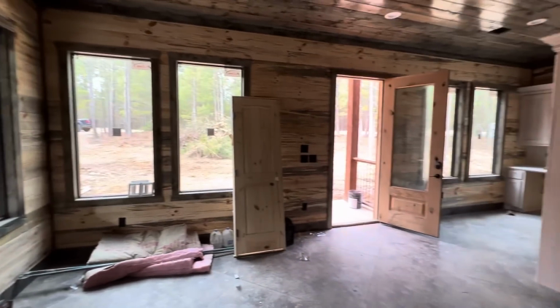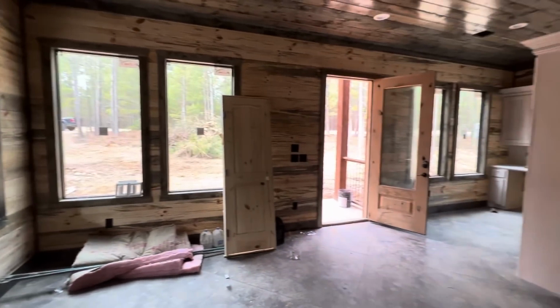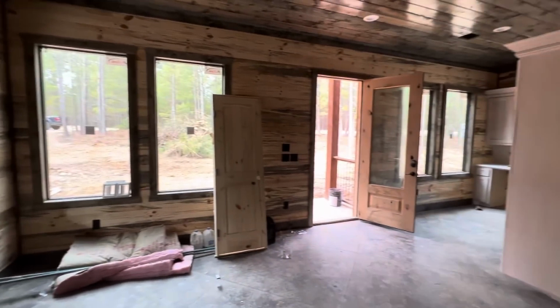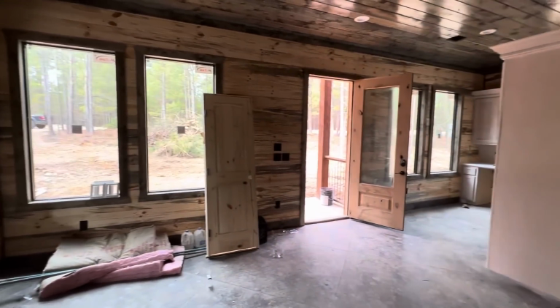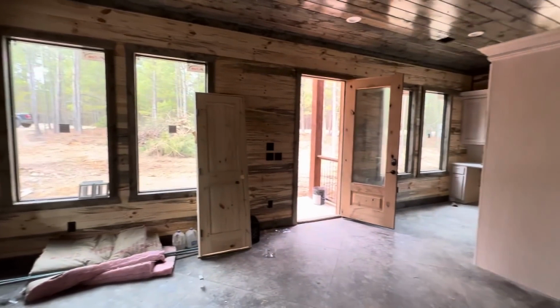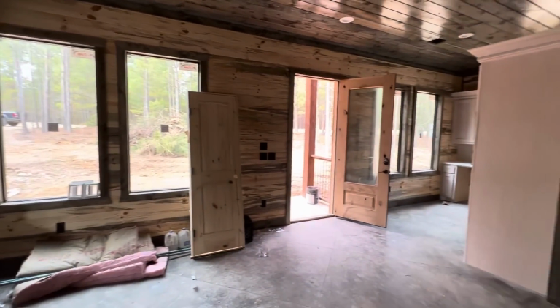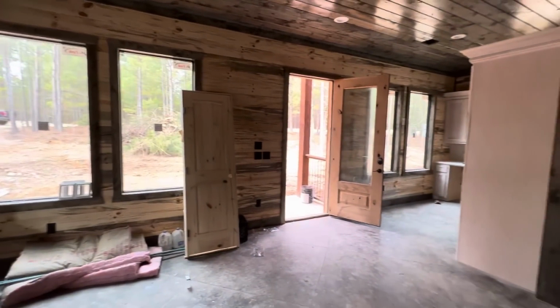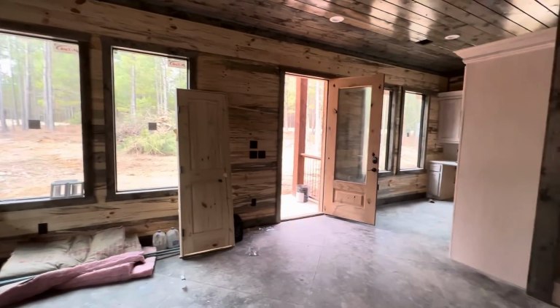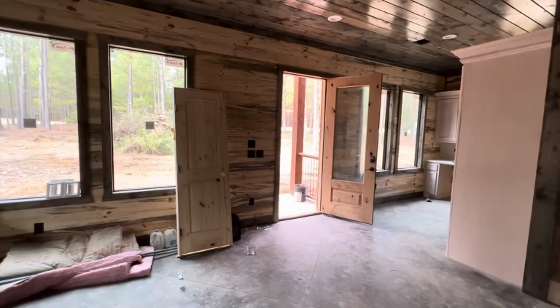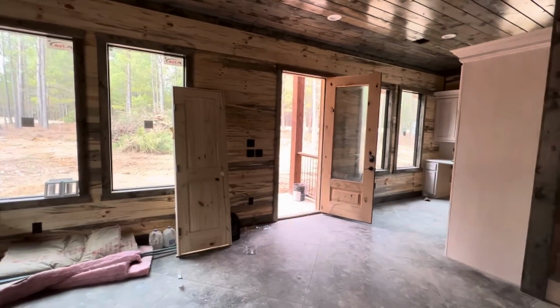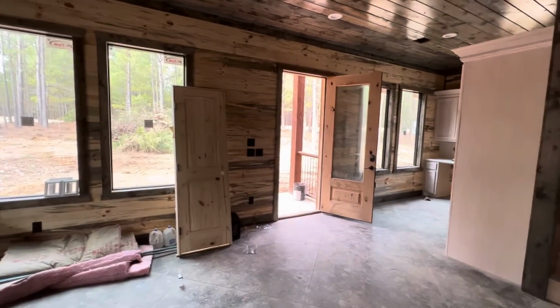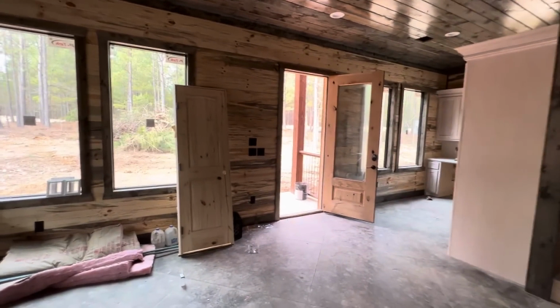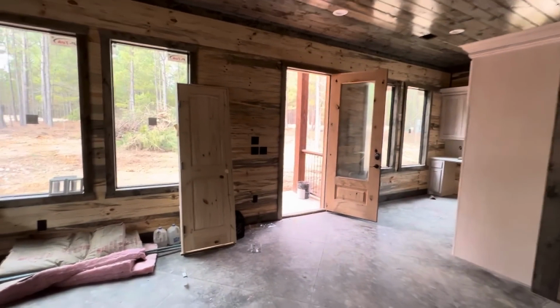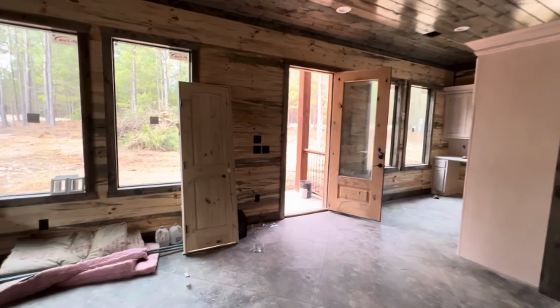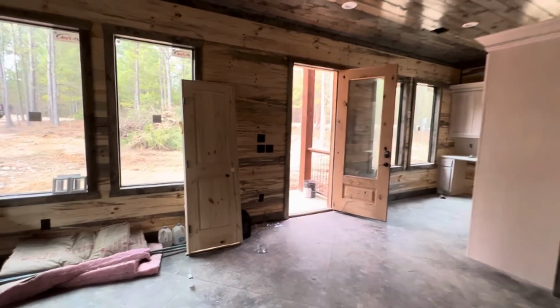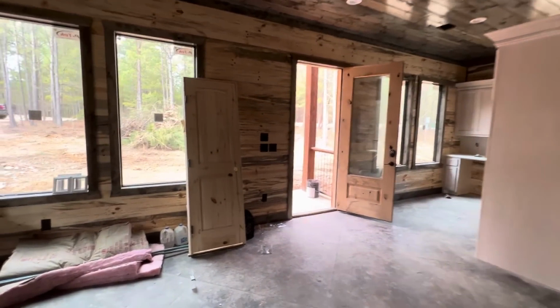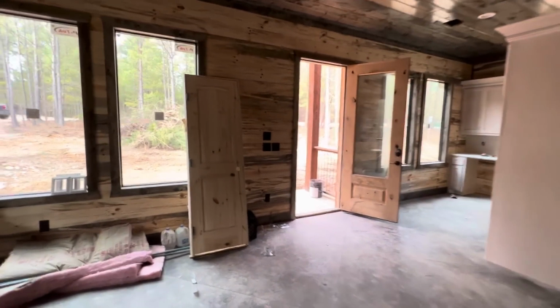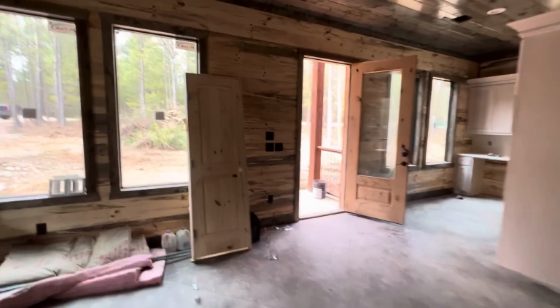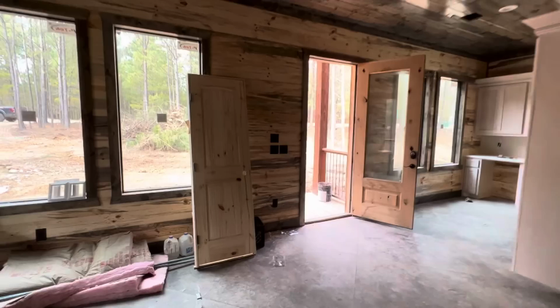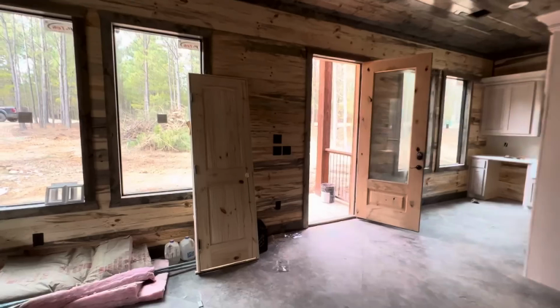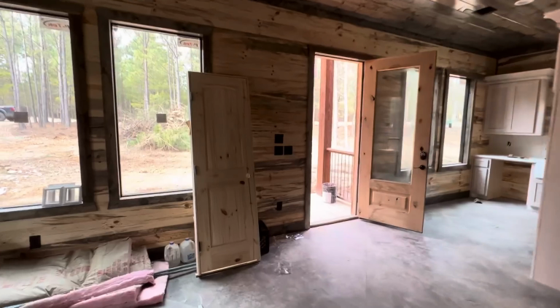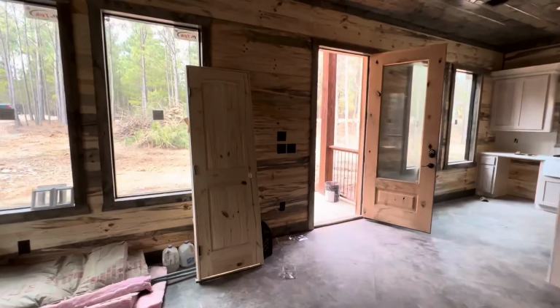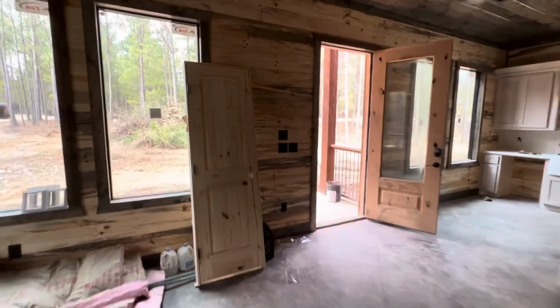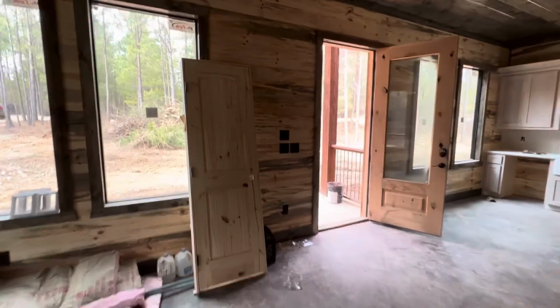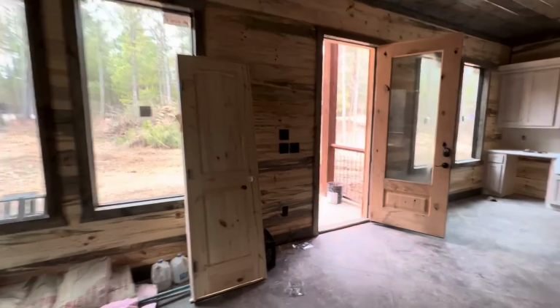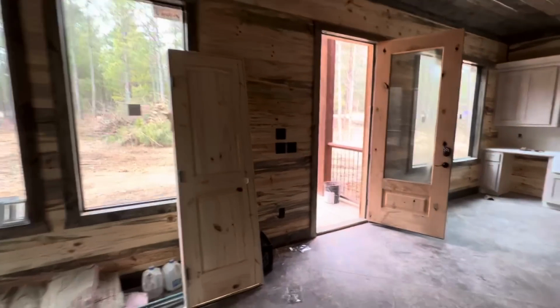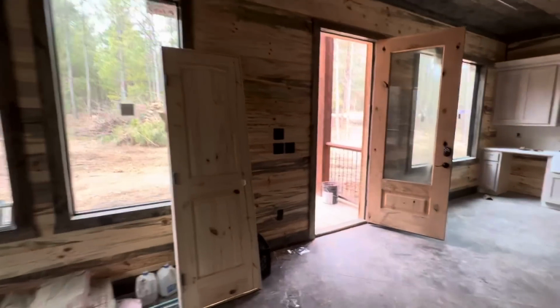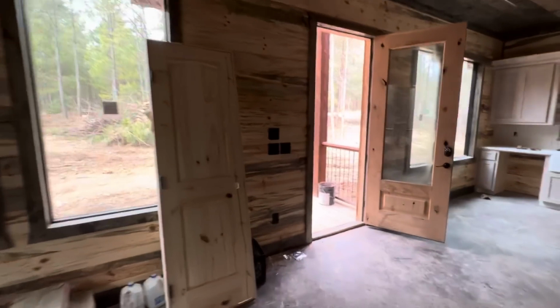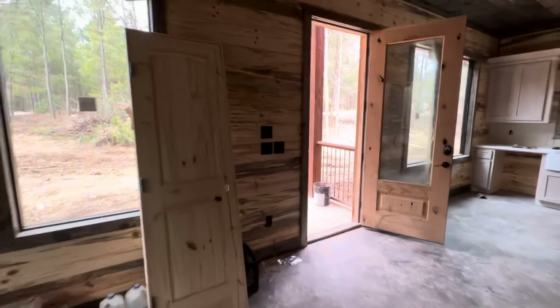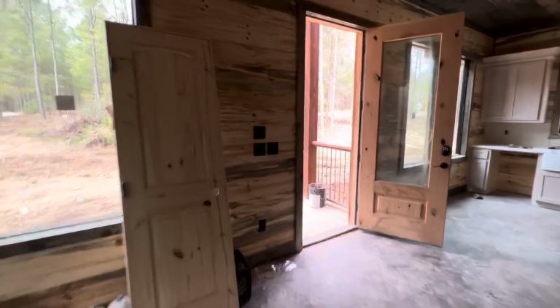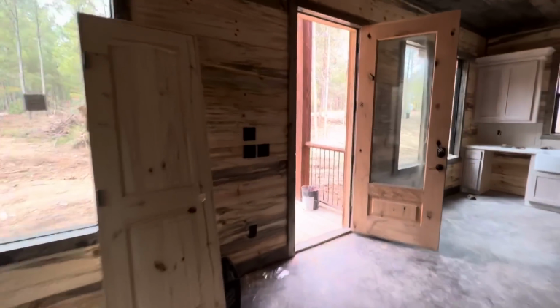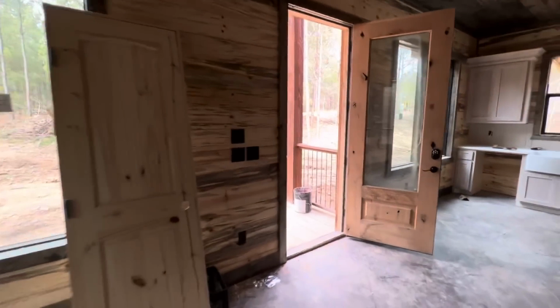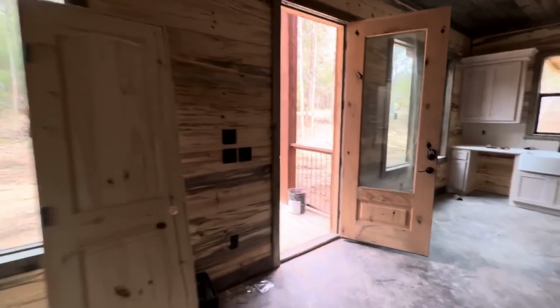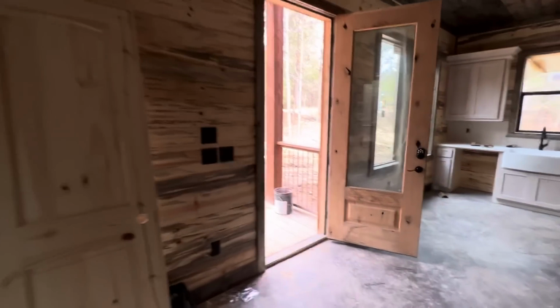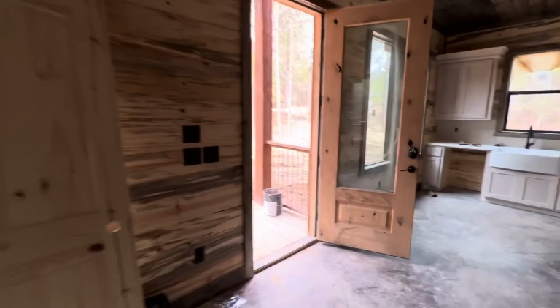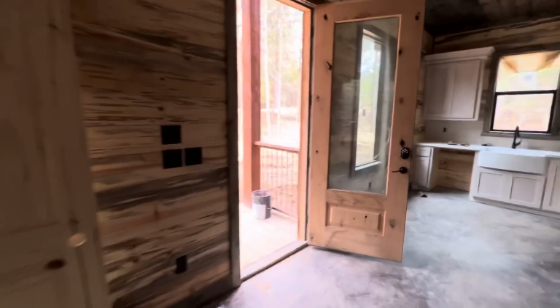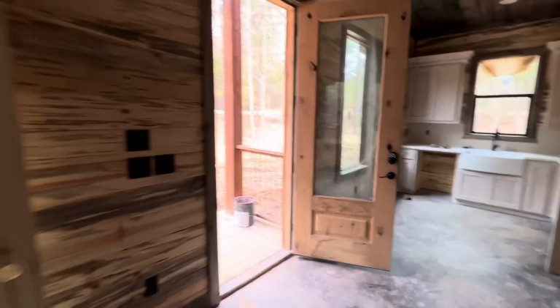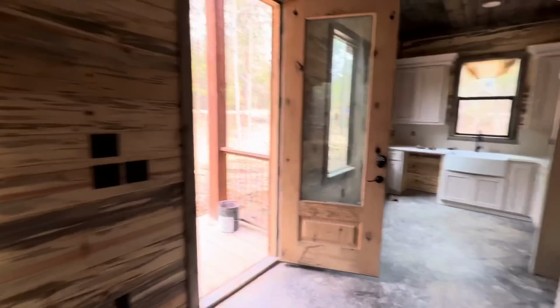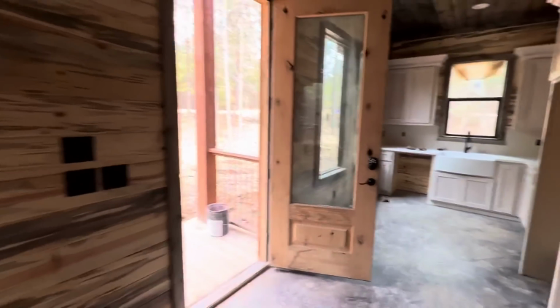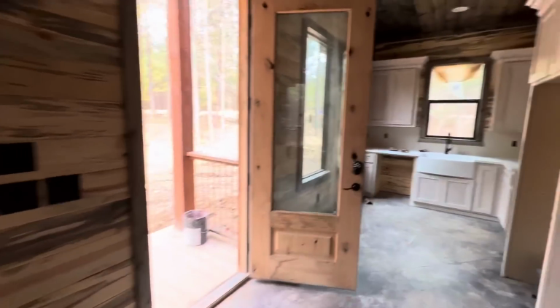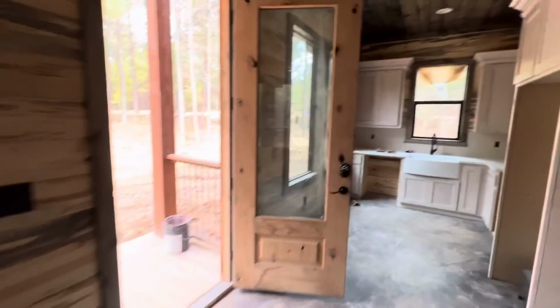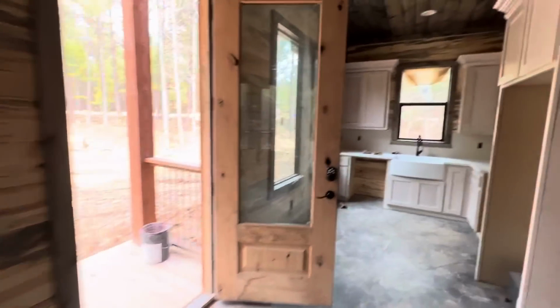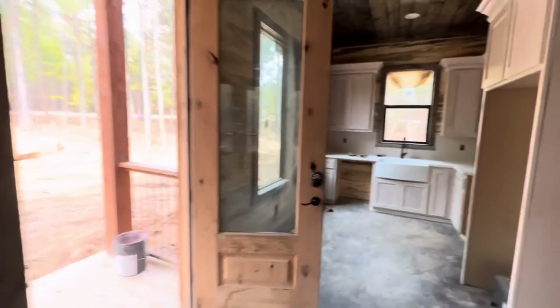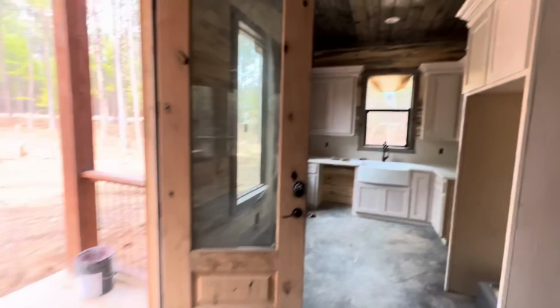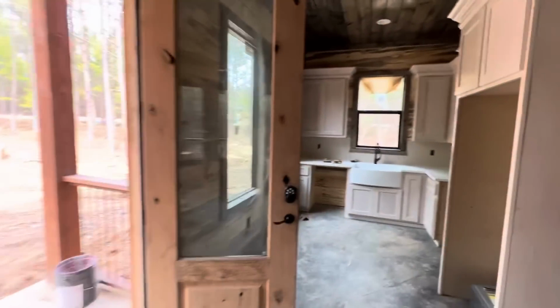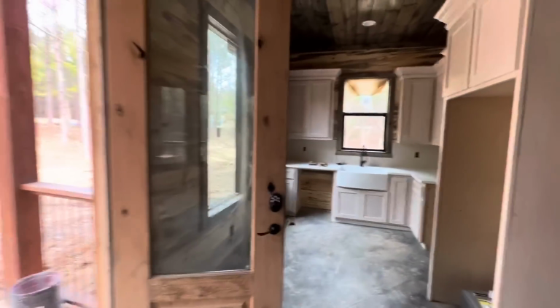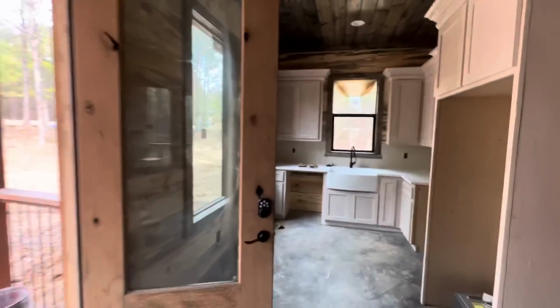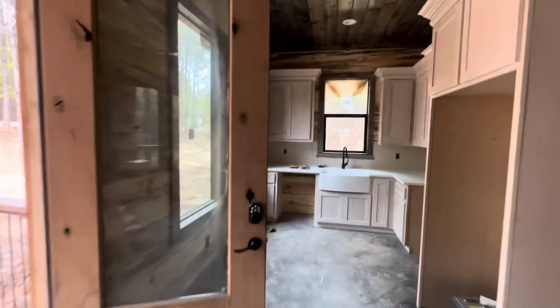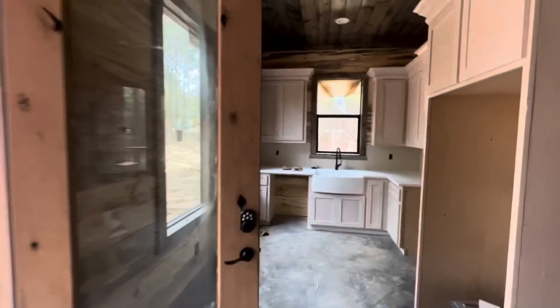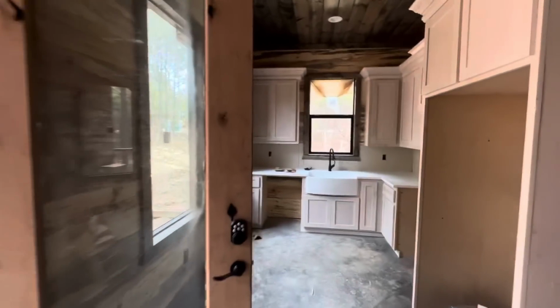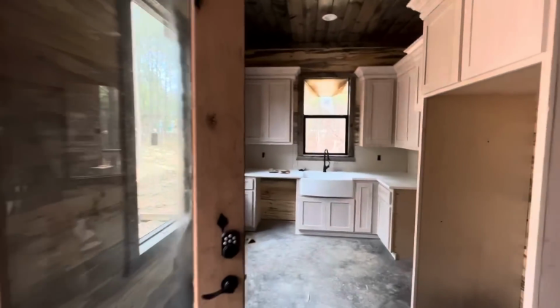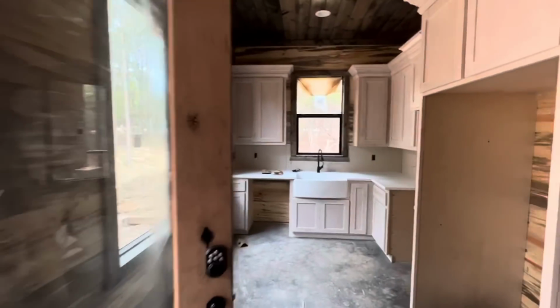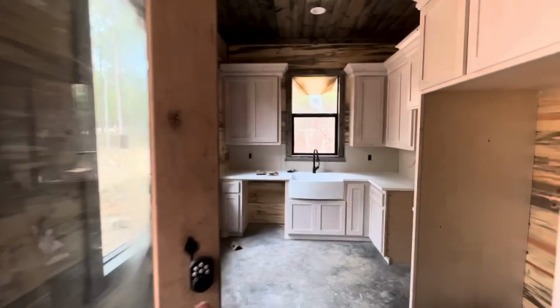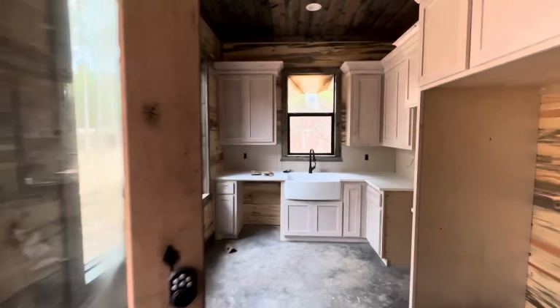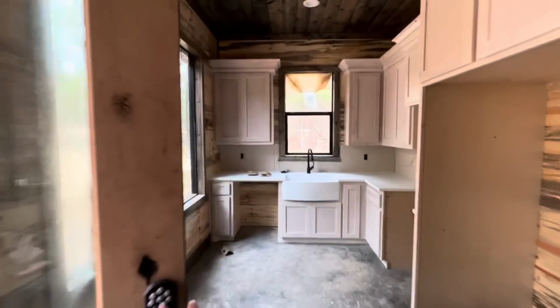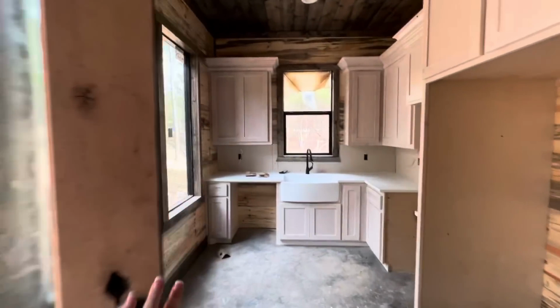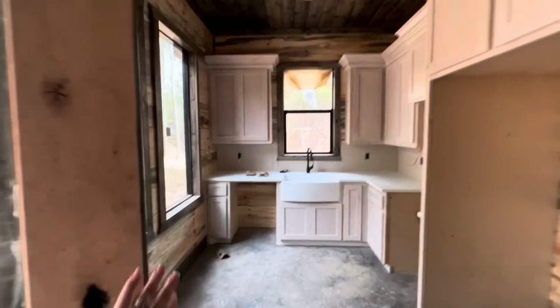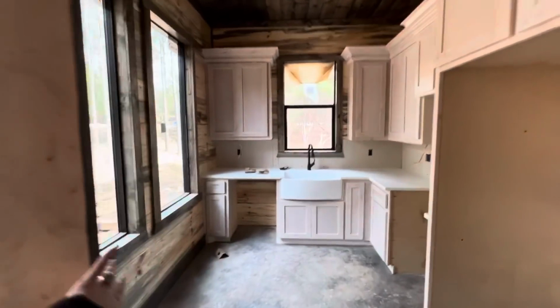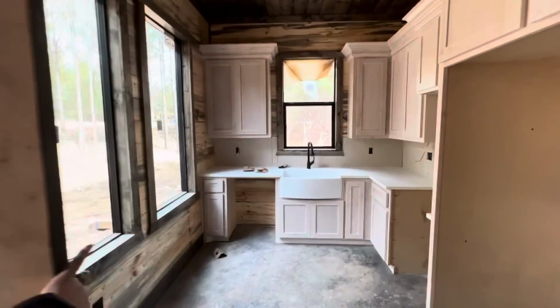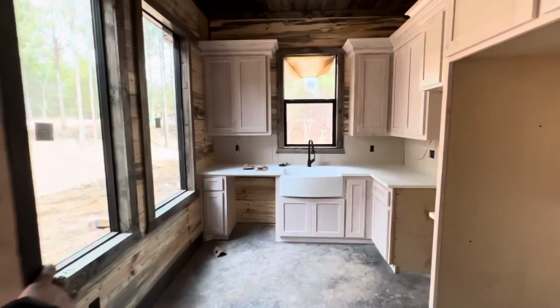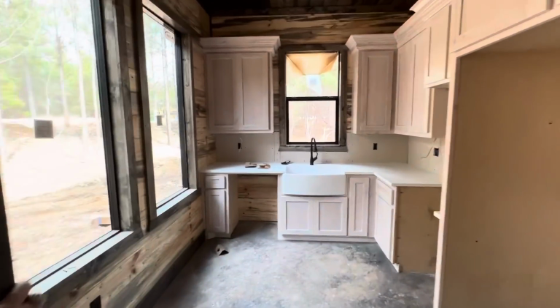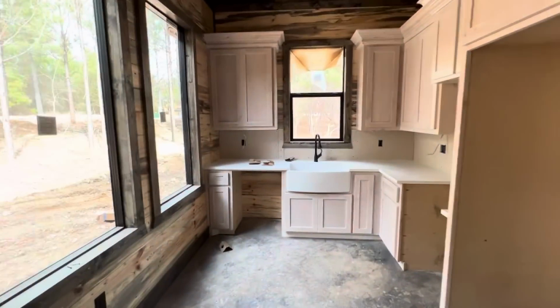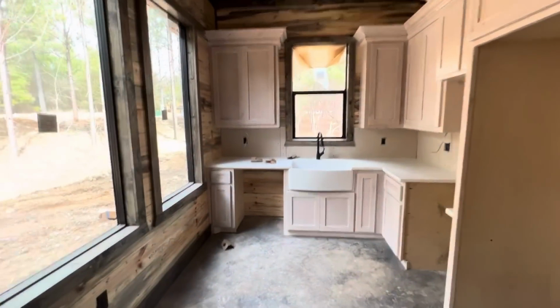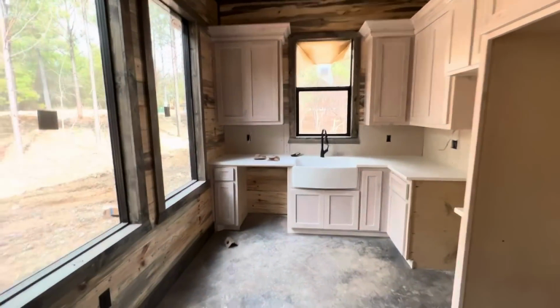This builder does not skimp on doors and windows, or his custom-made cabinets.